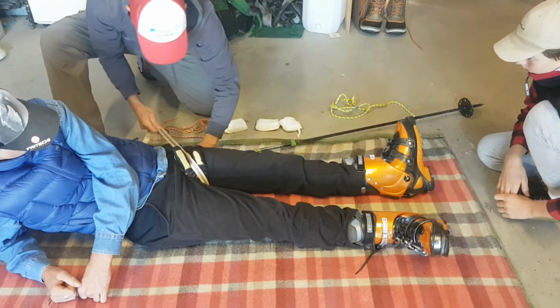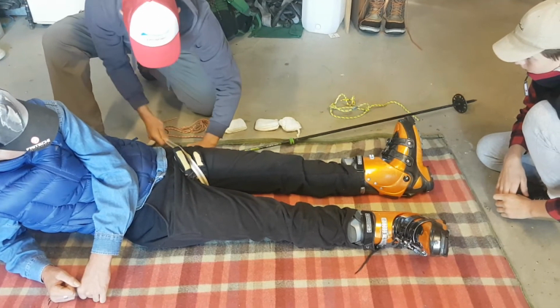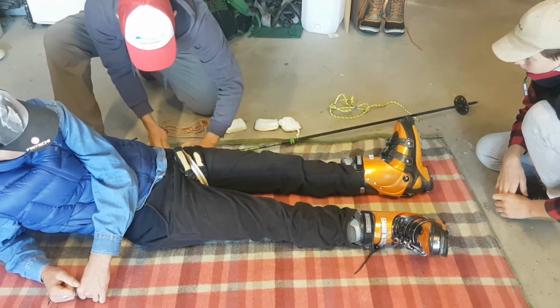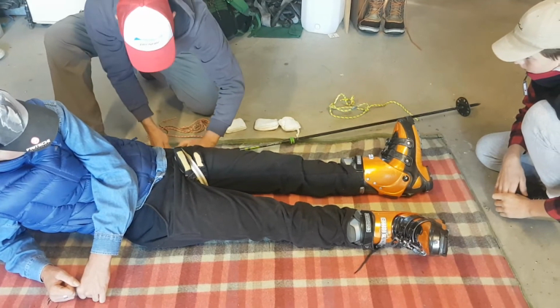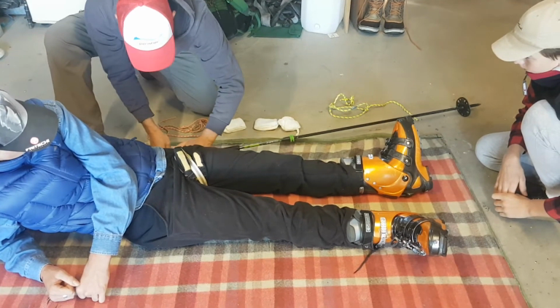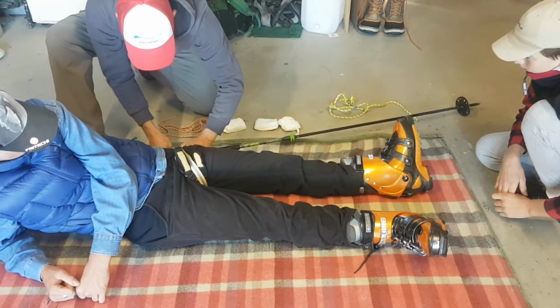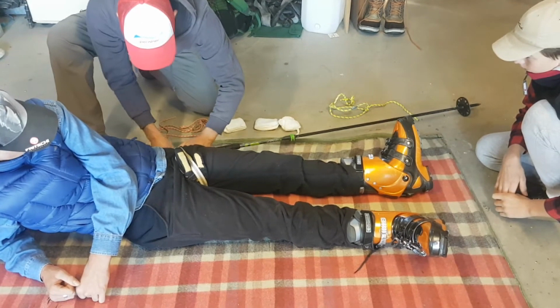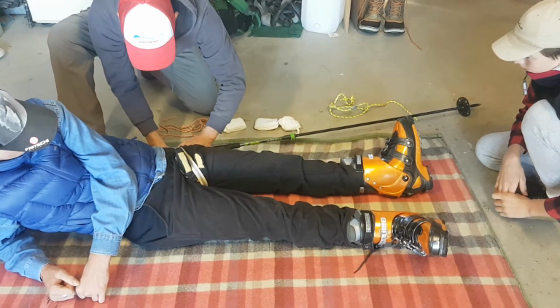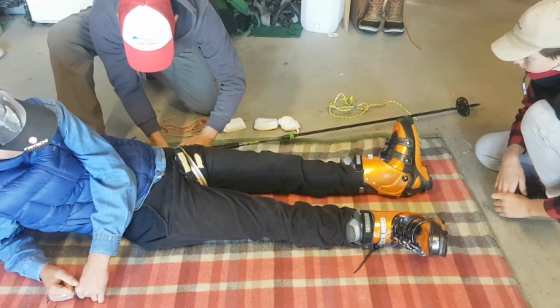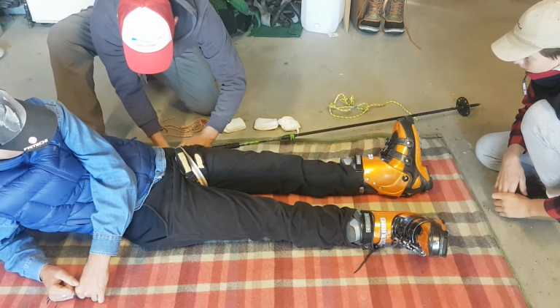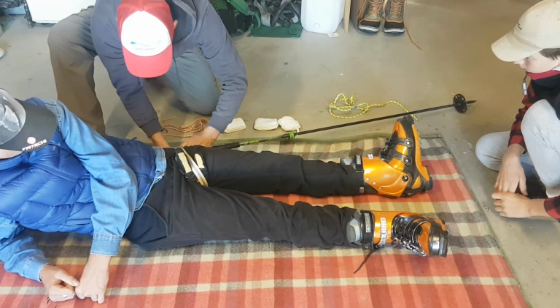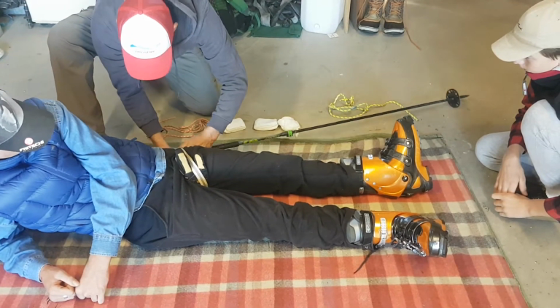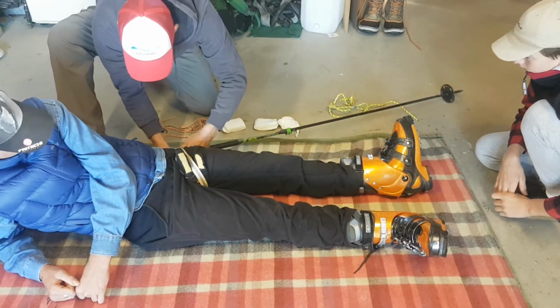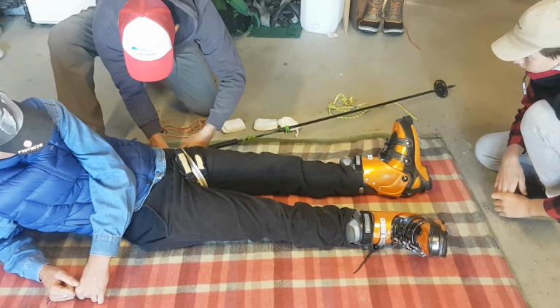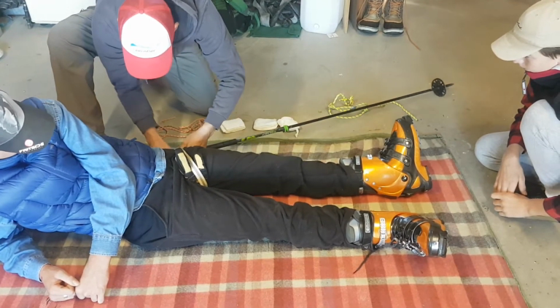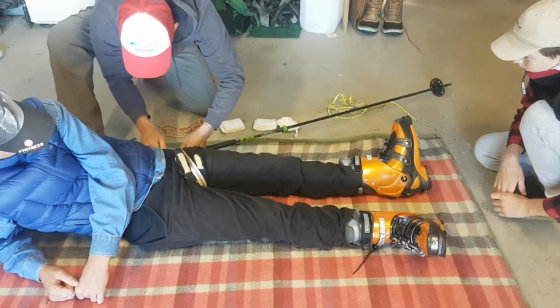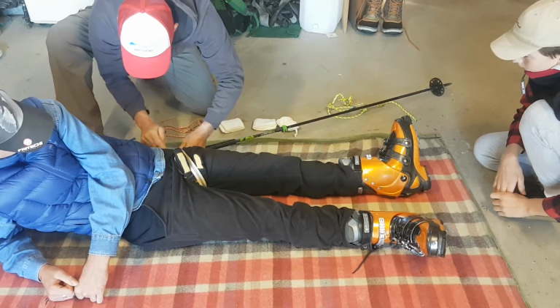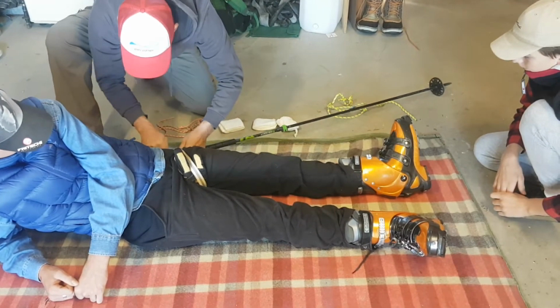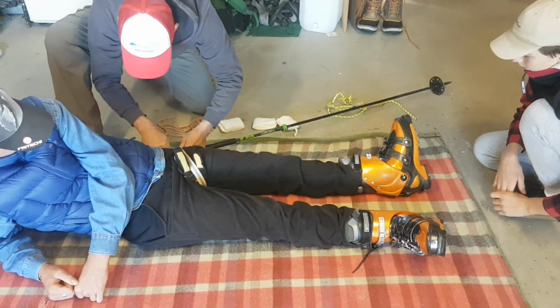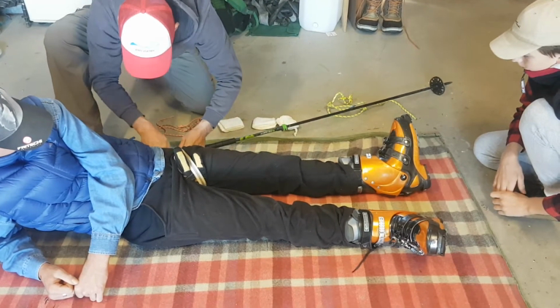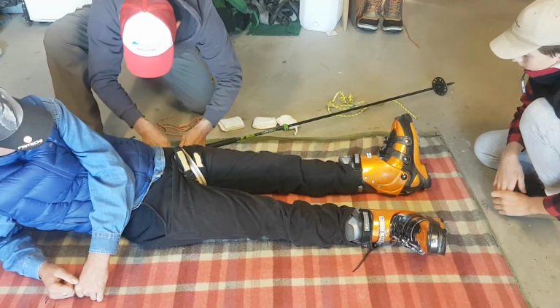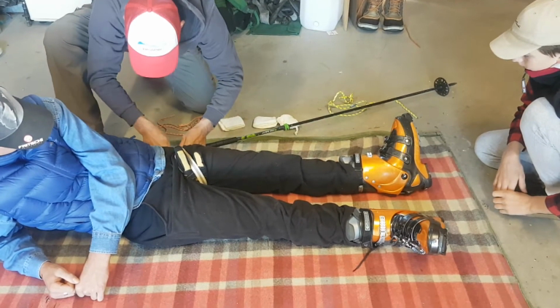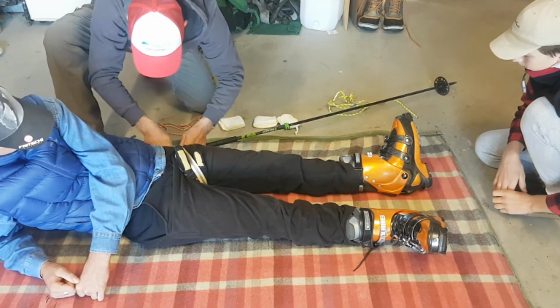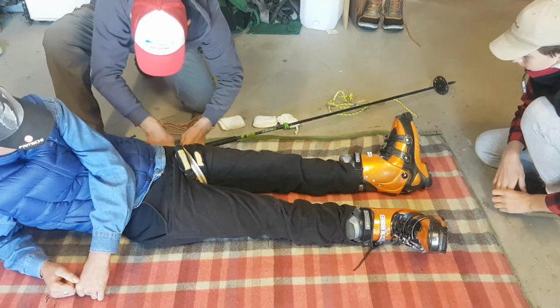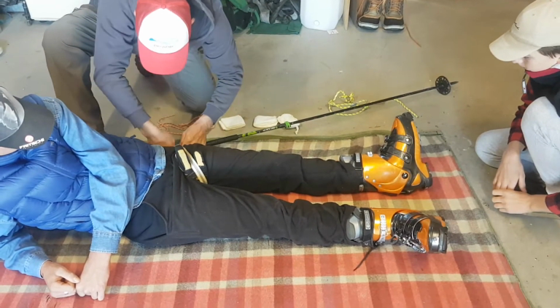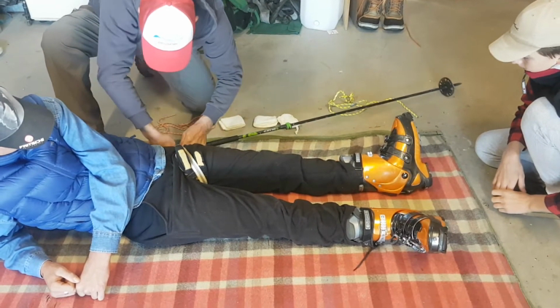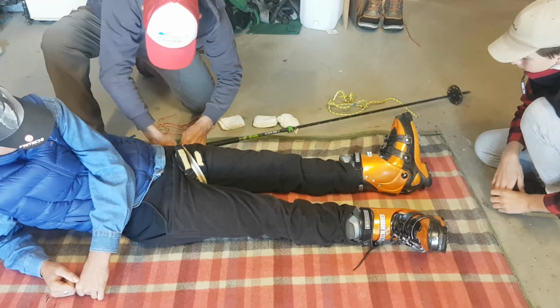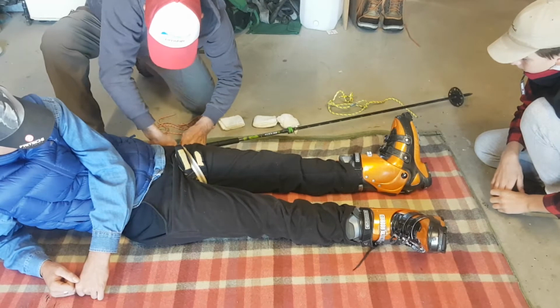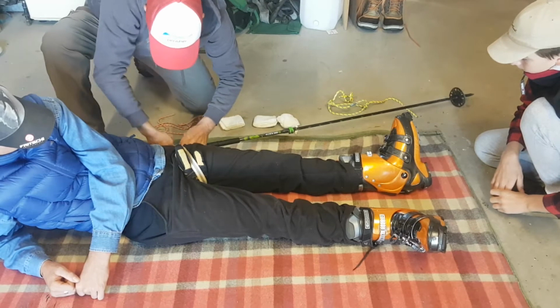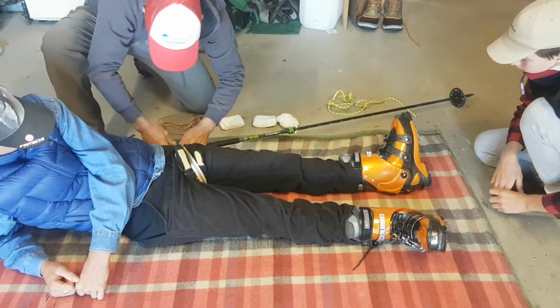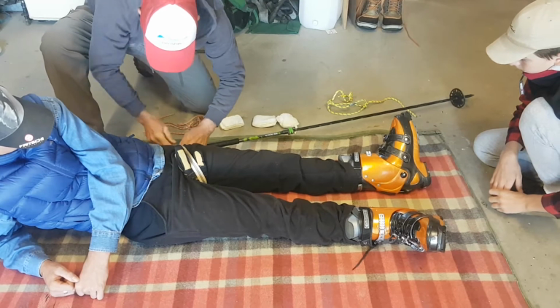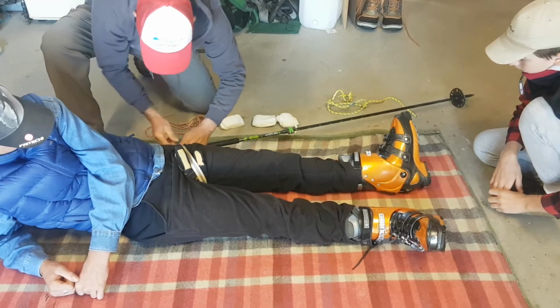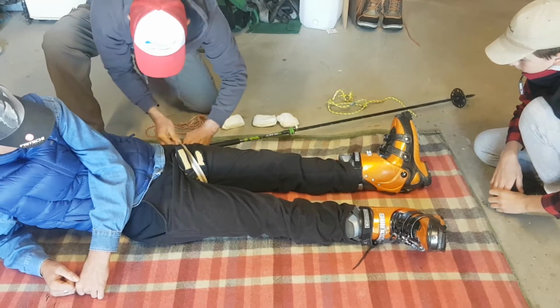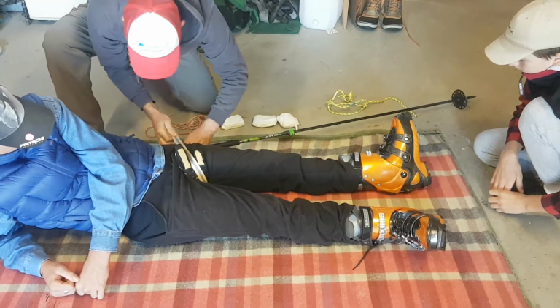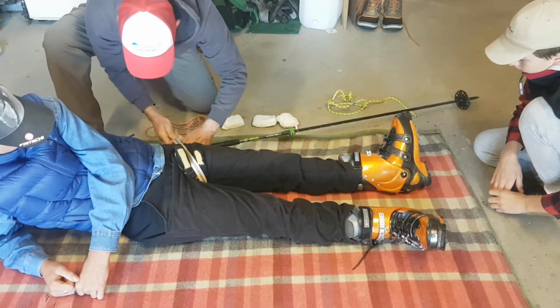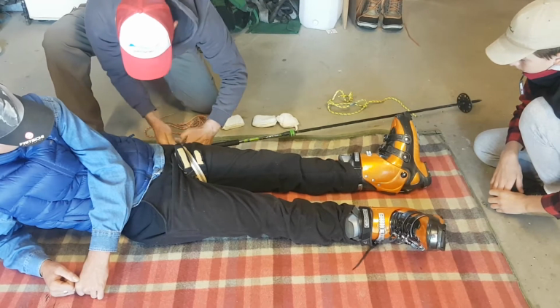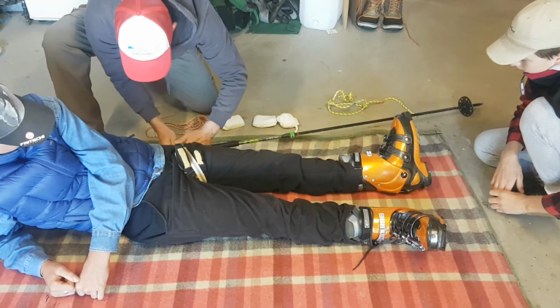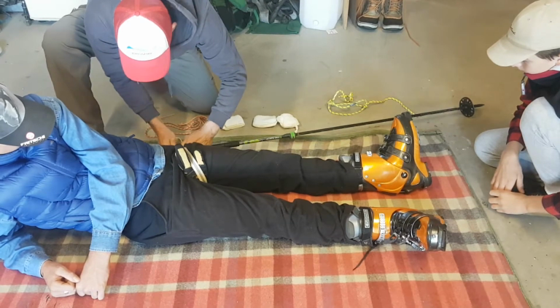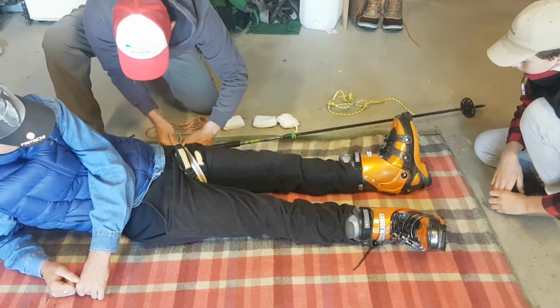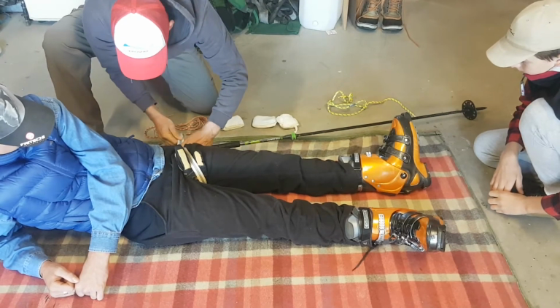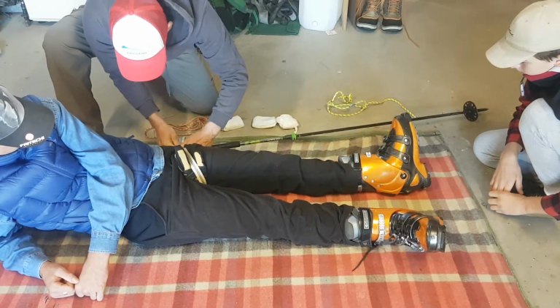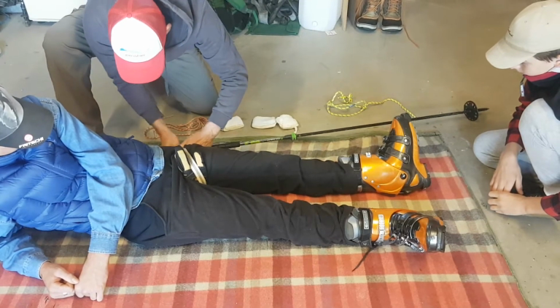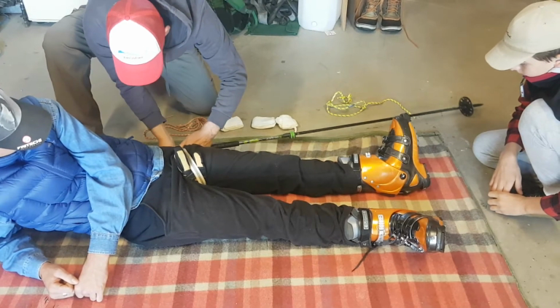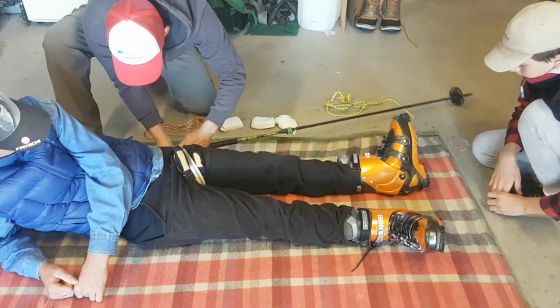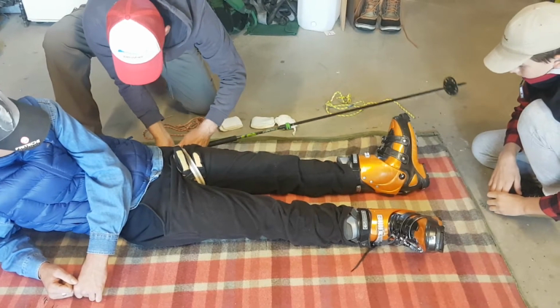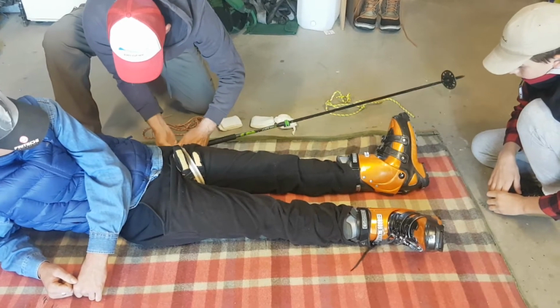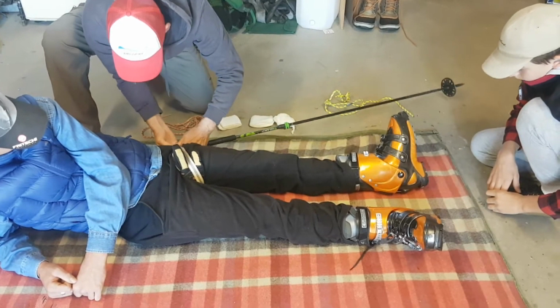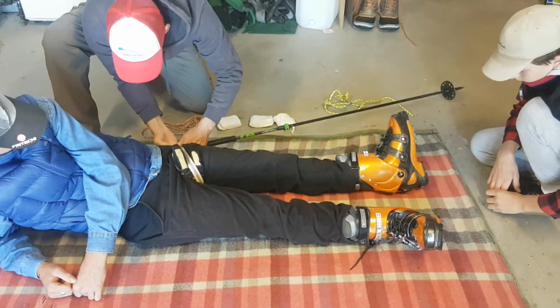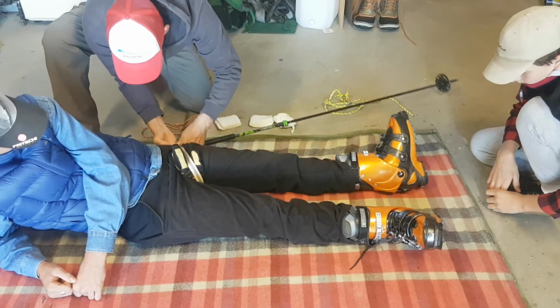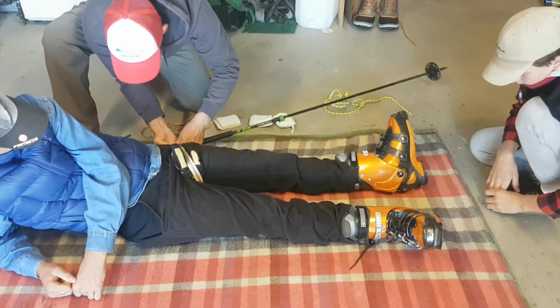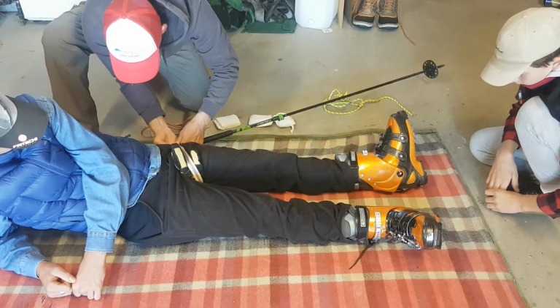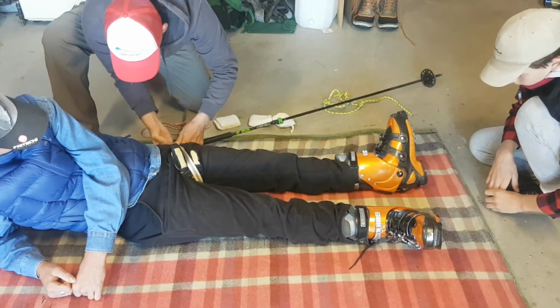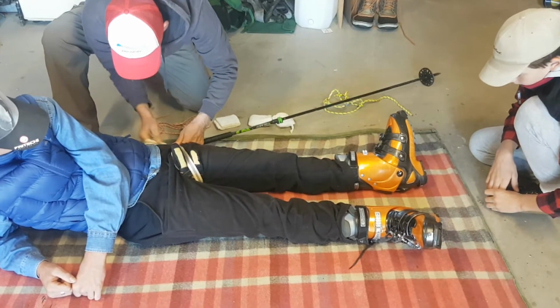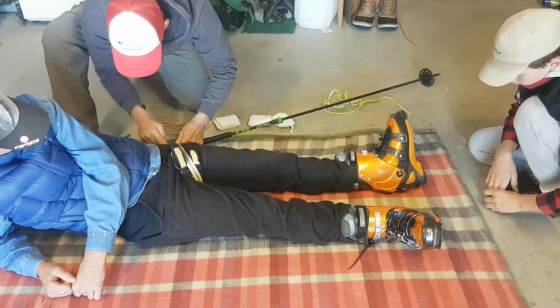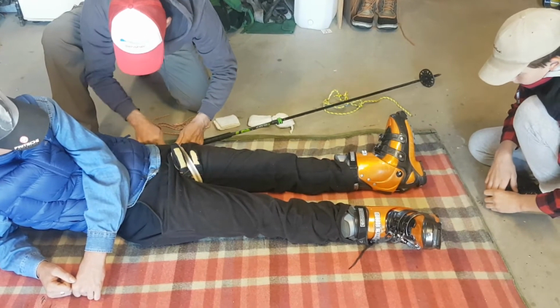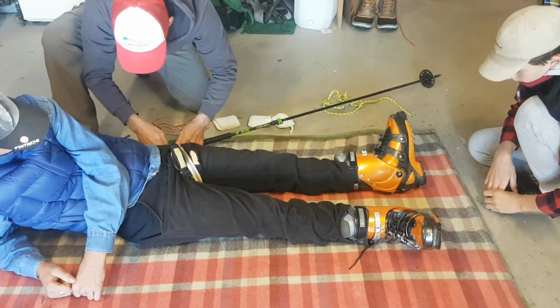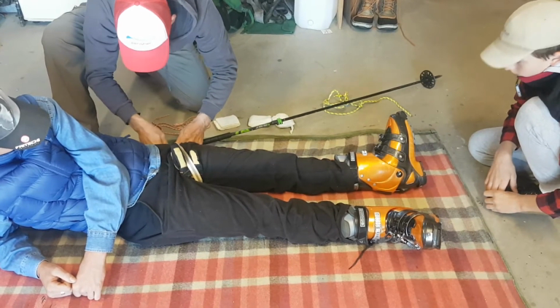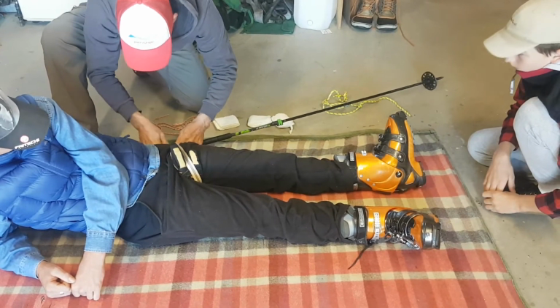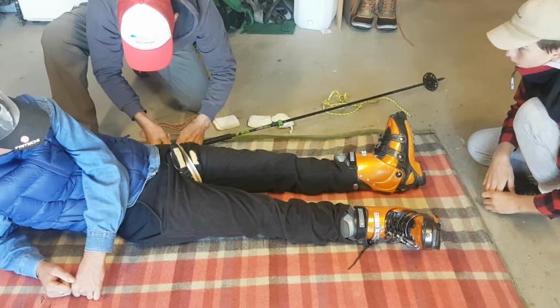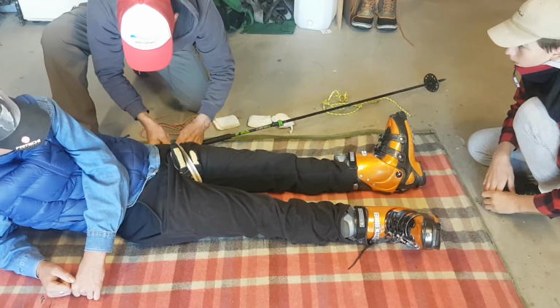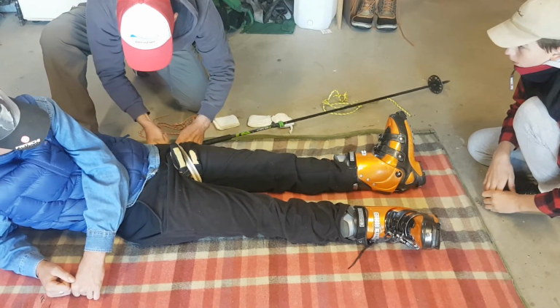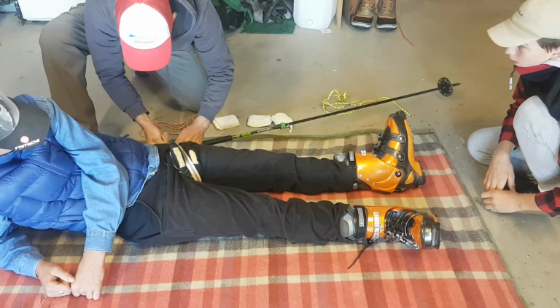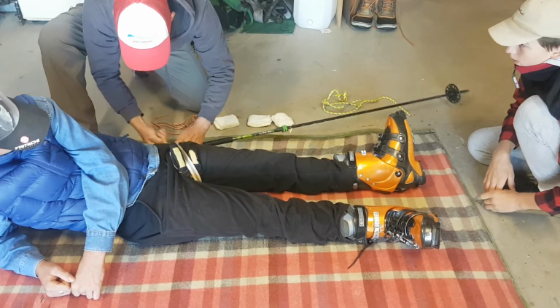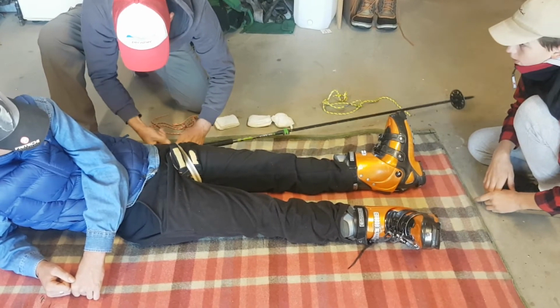Before and after splinting, you have to check for nerve sensation and movement in the toes, and a pulse before and after splinting.